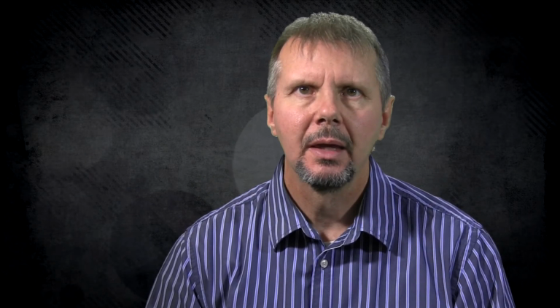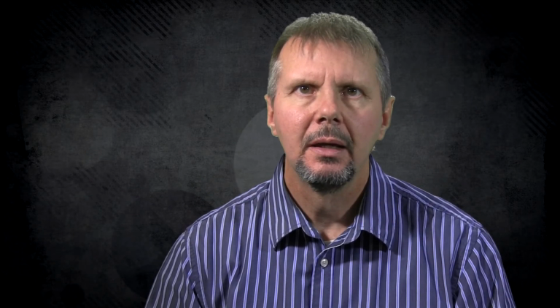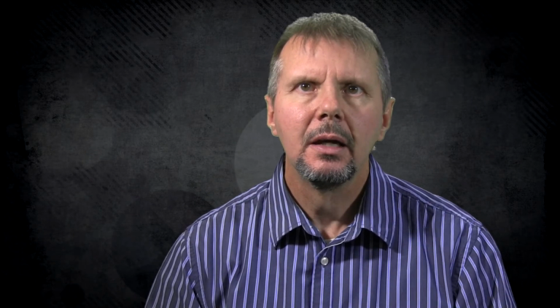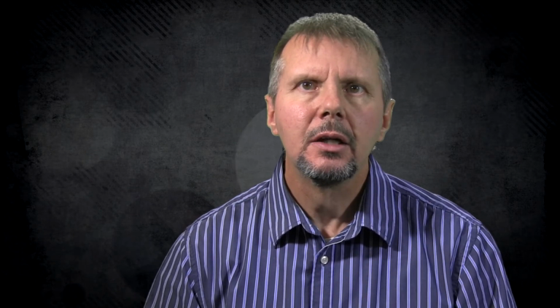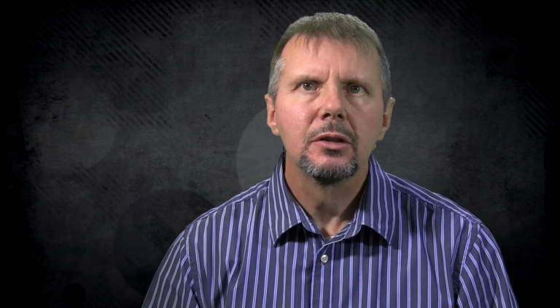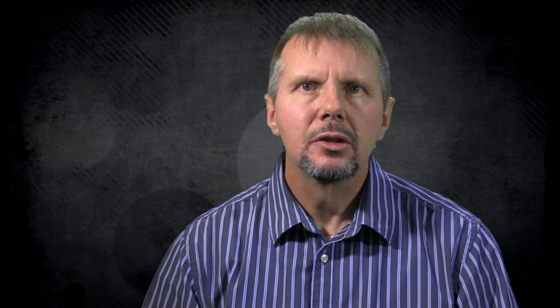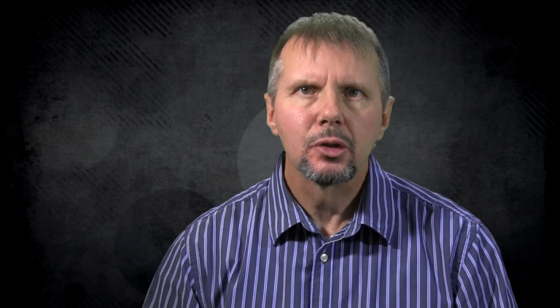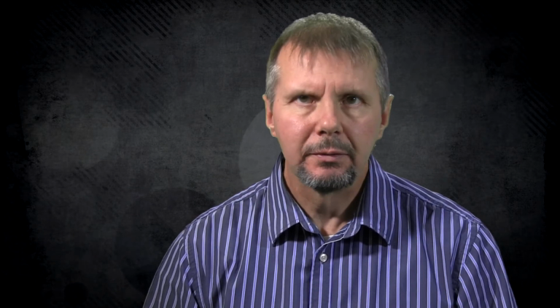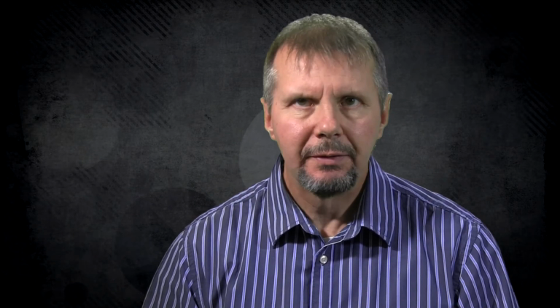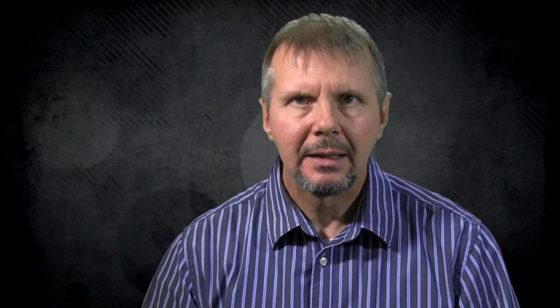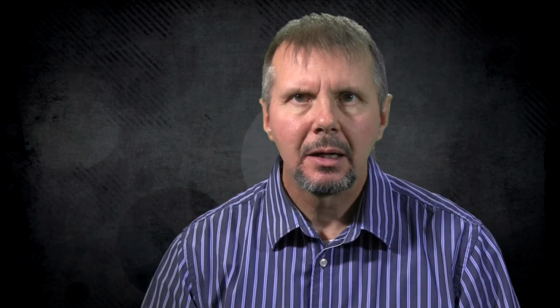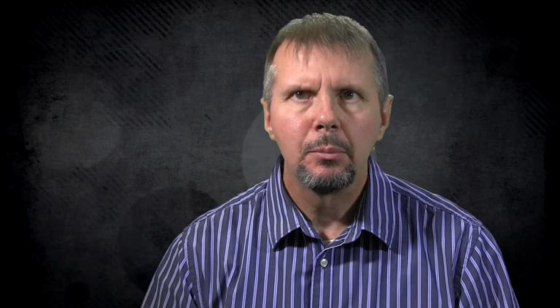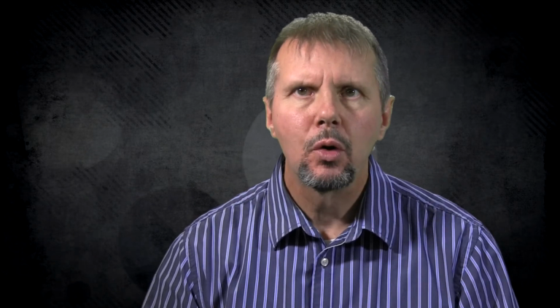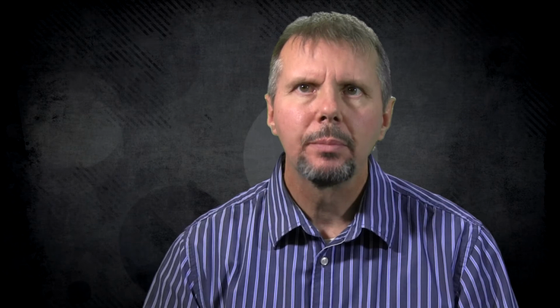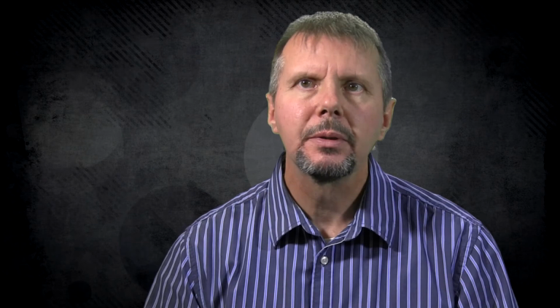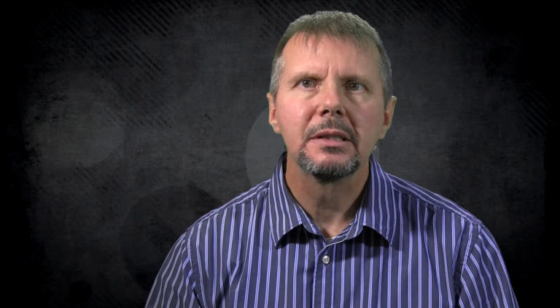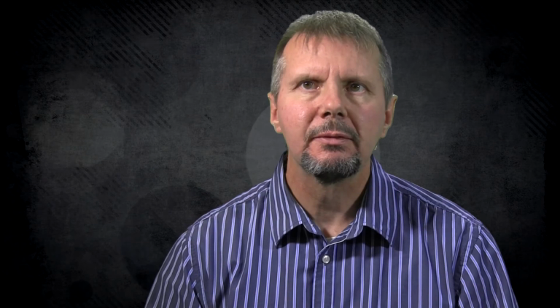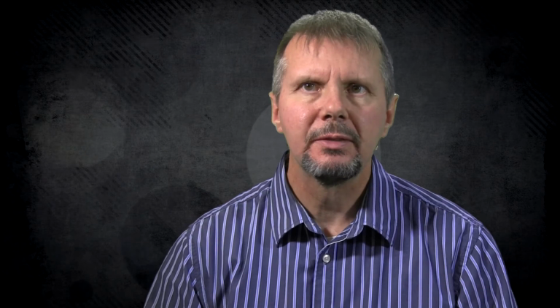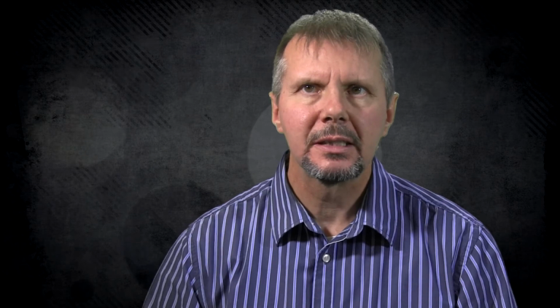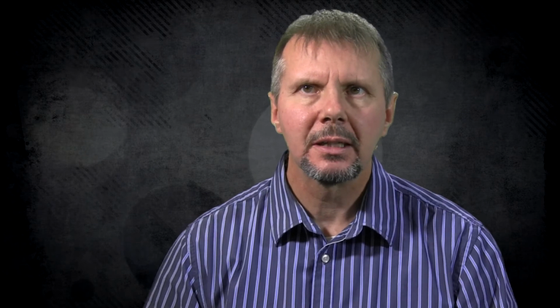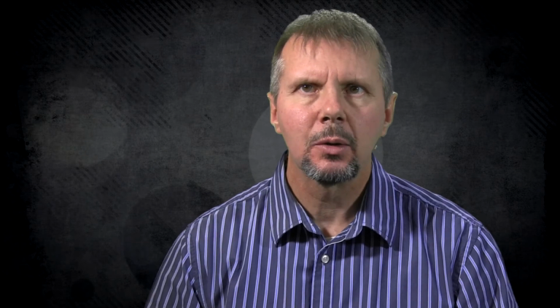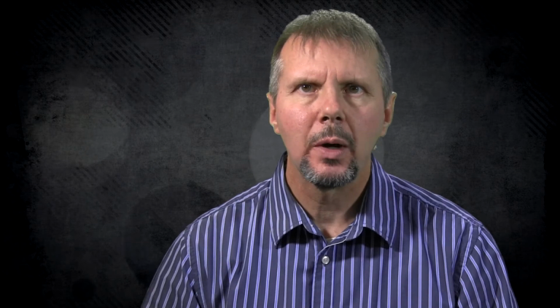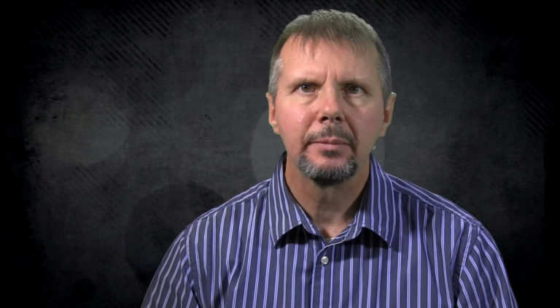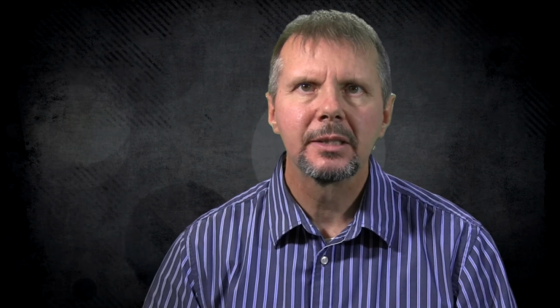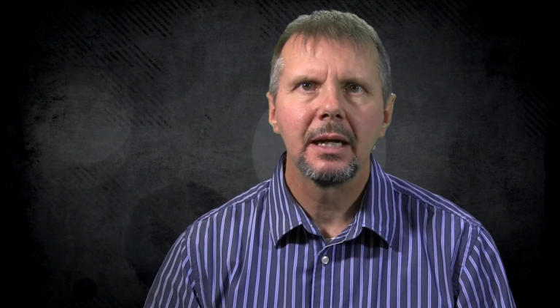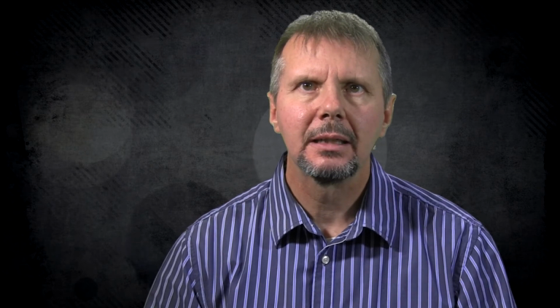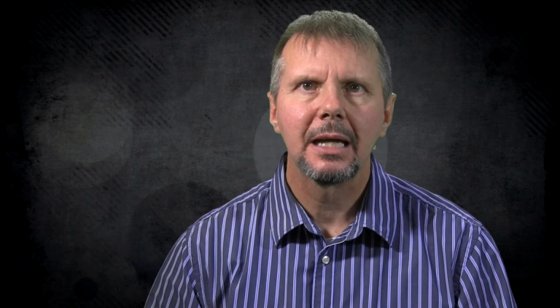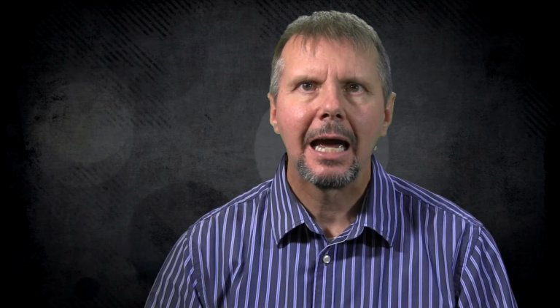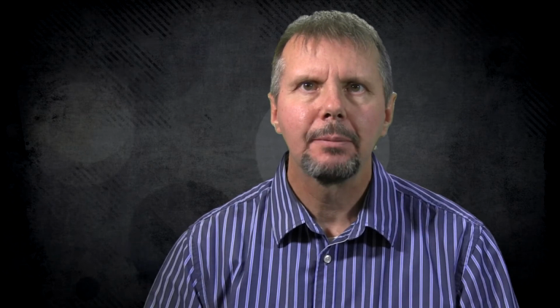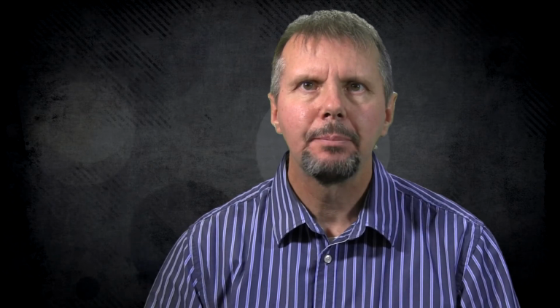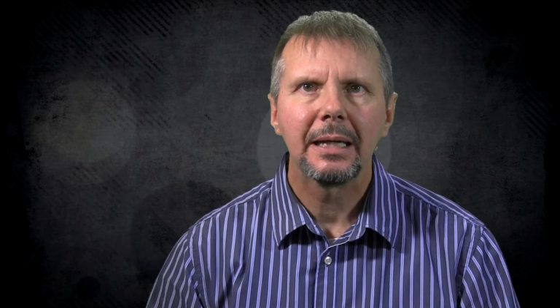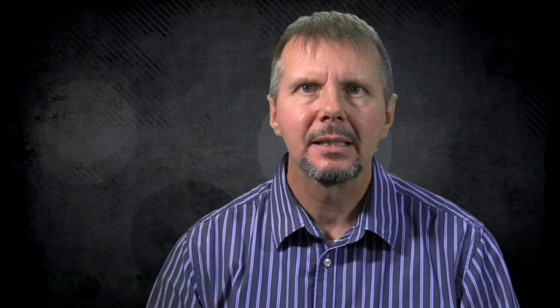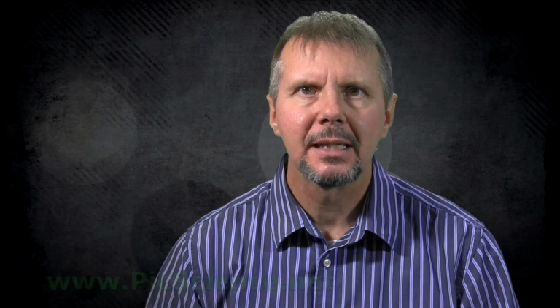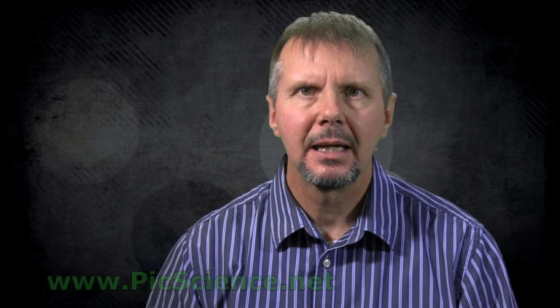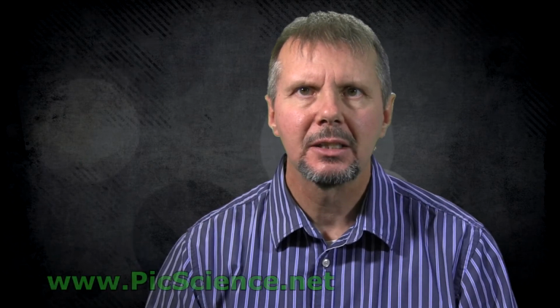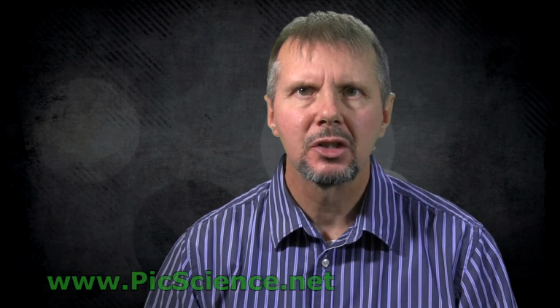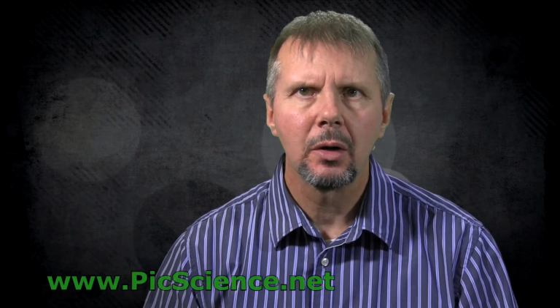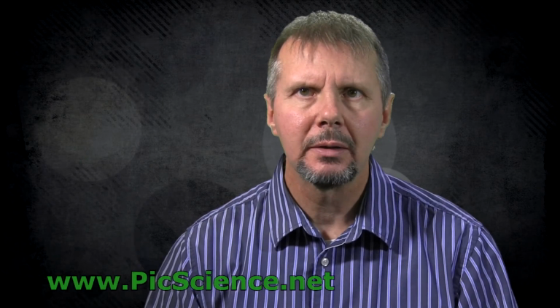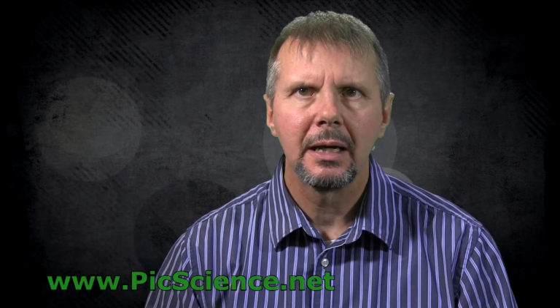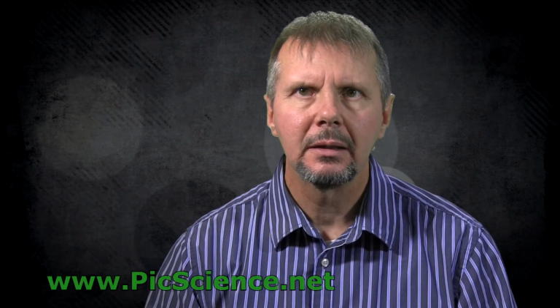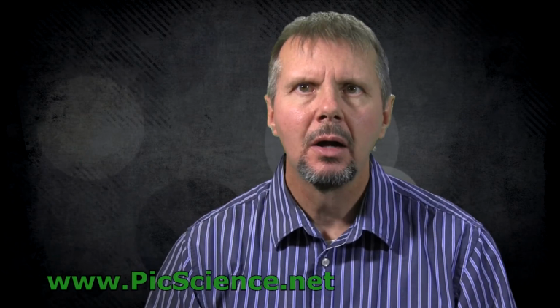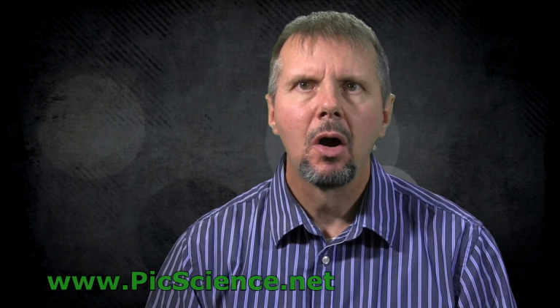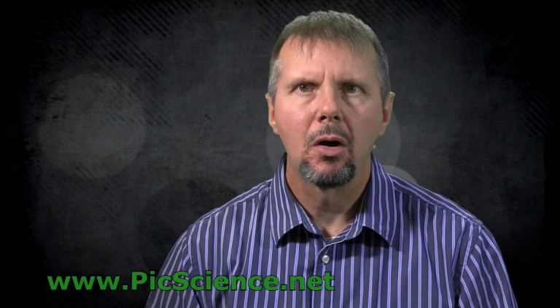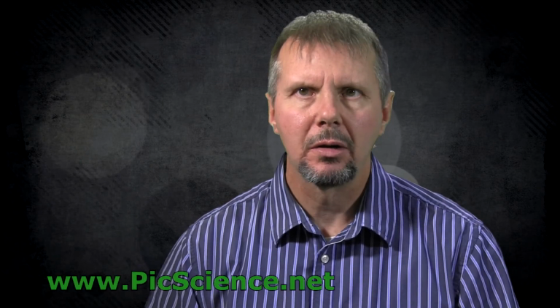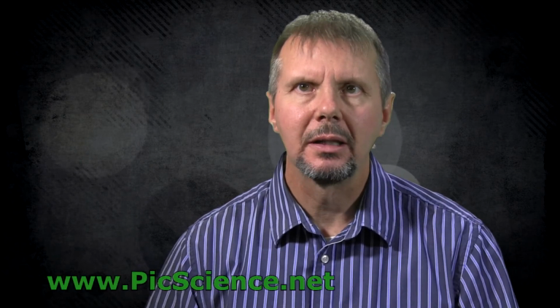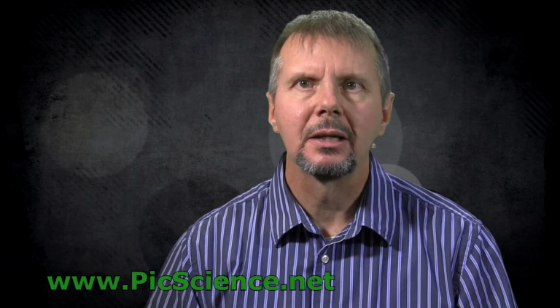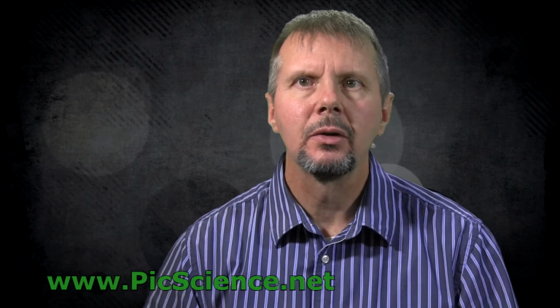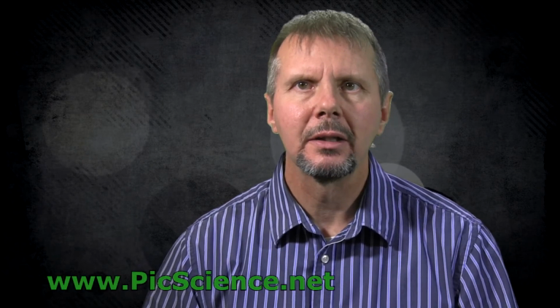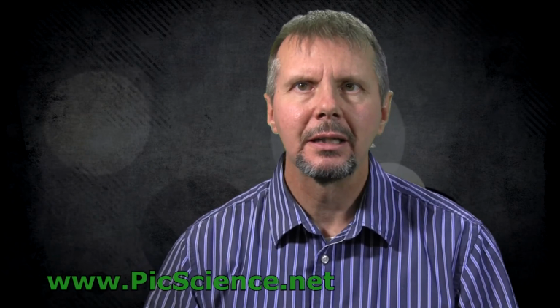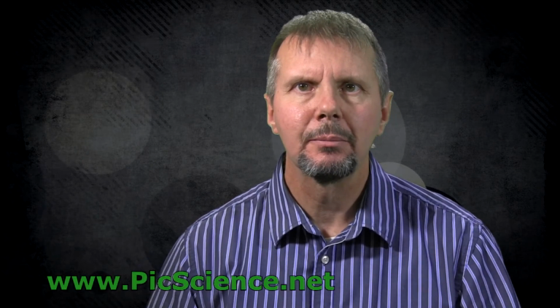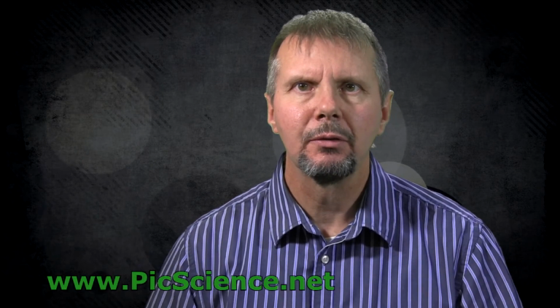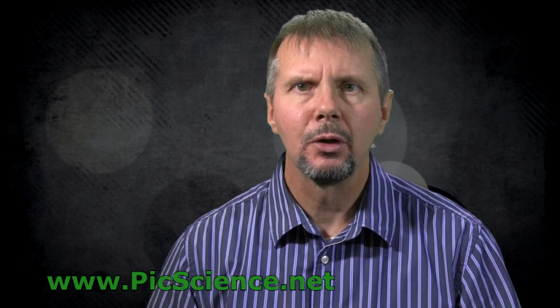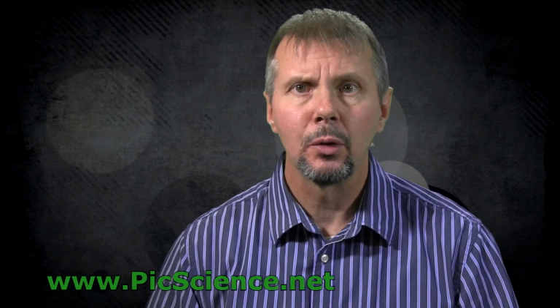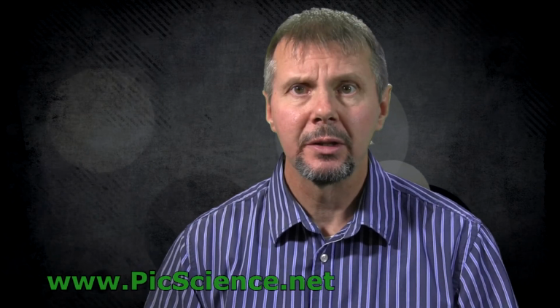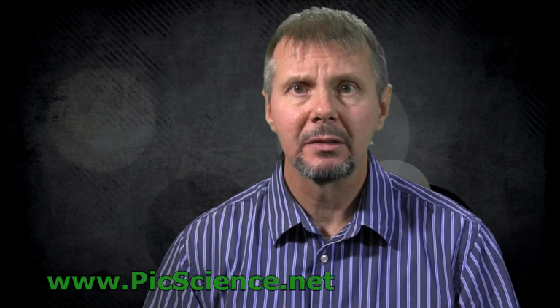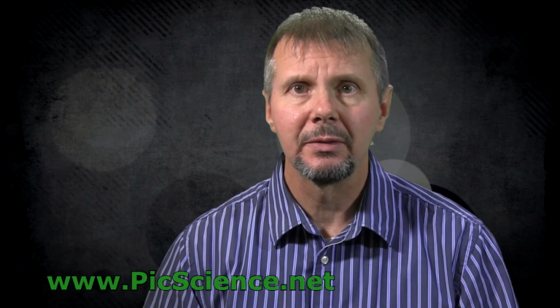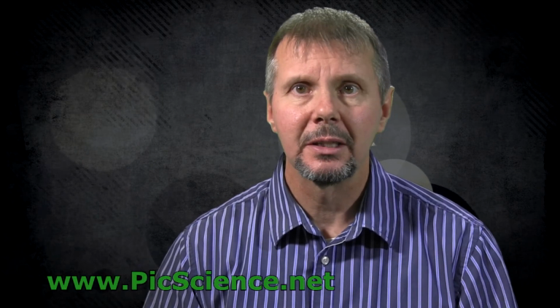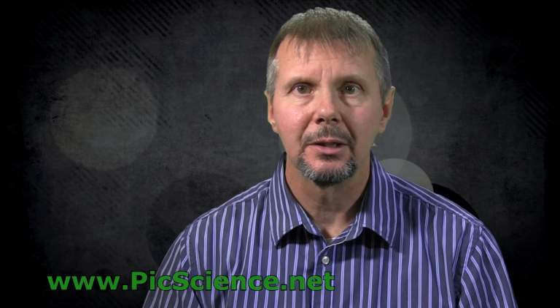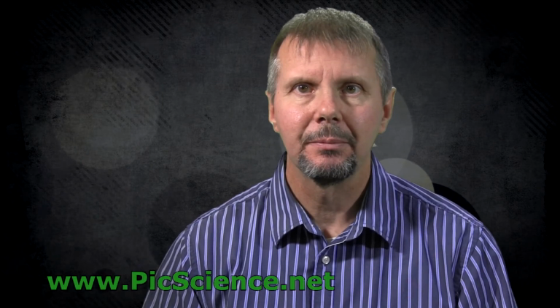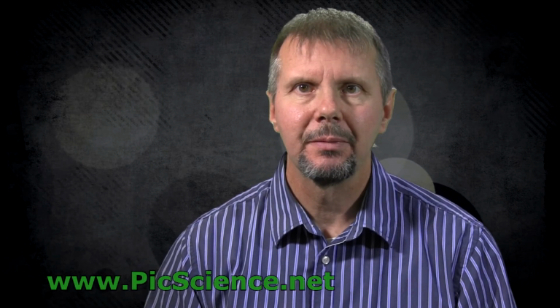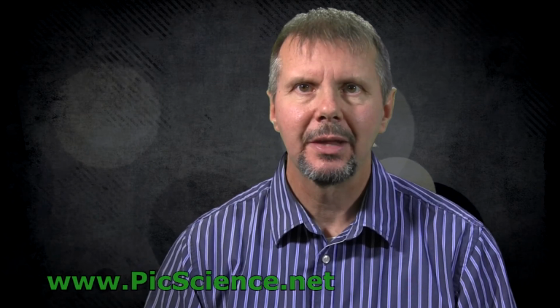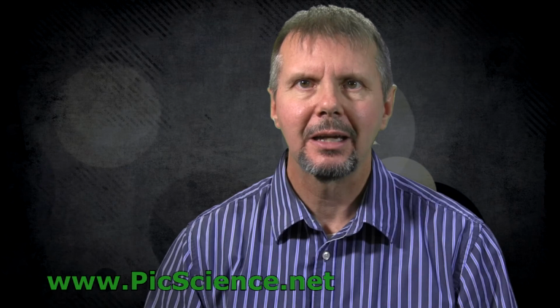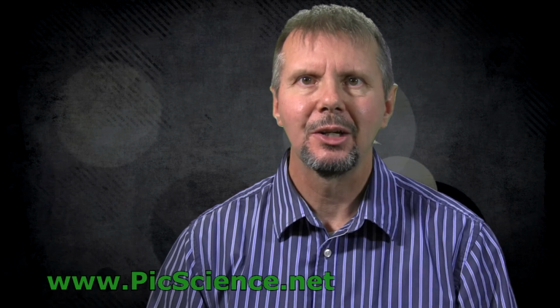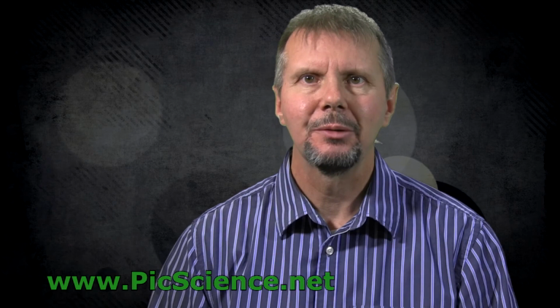To find out more, please visit our website at pickscience.net or click on the link below this video. Thank you.